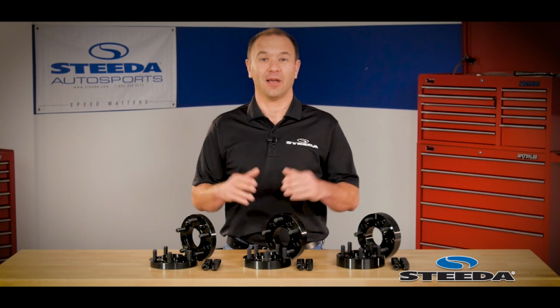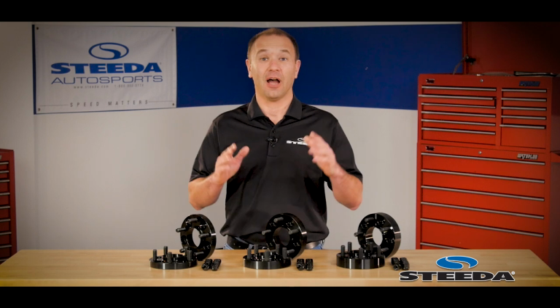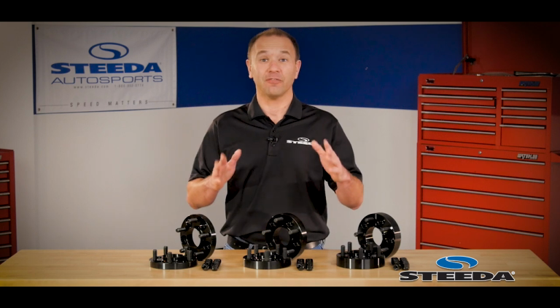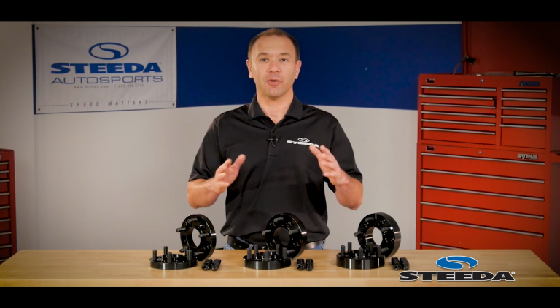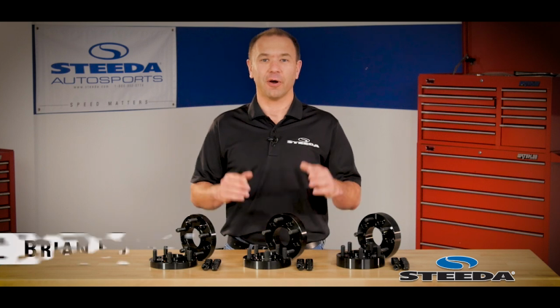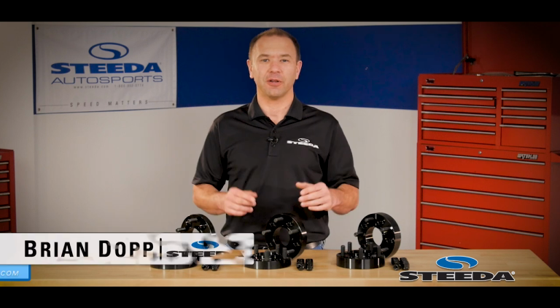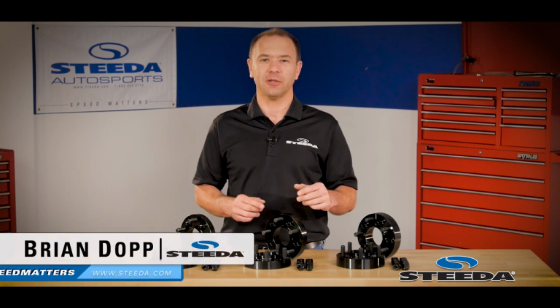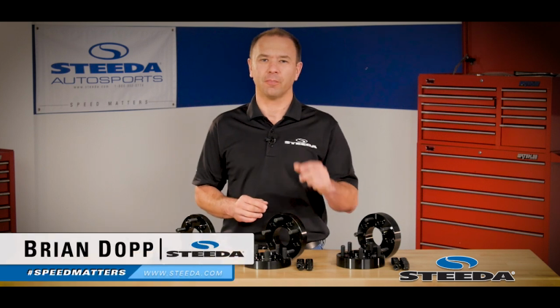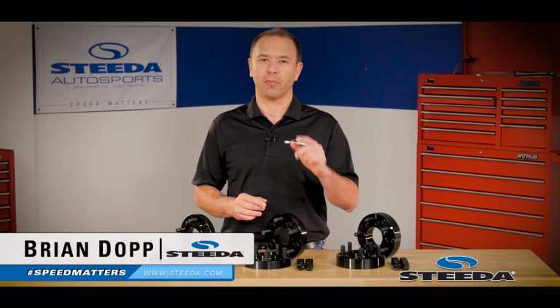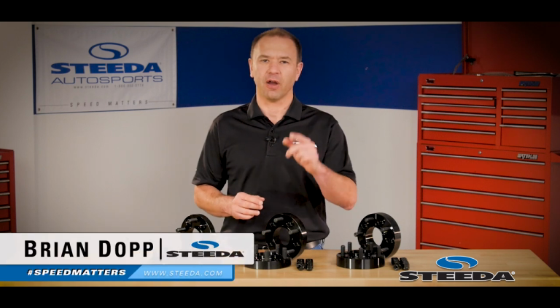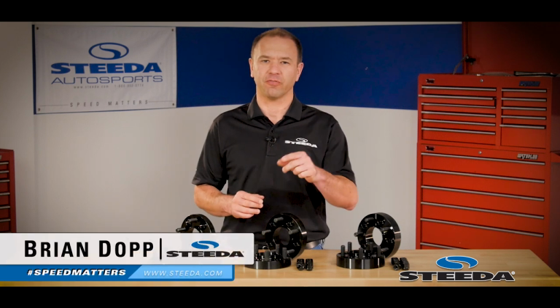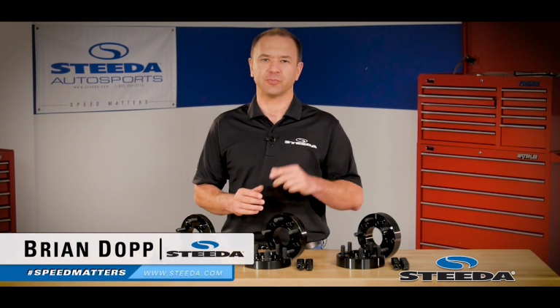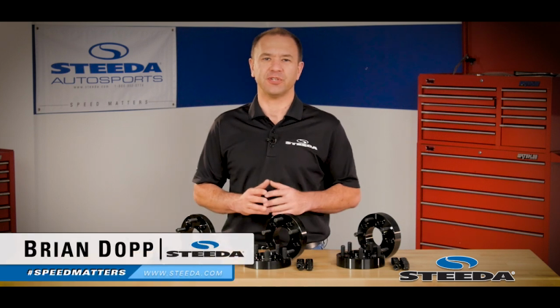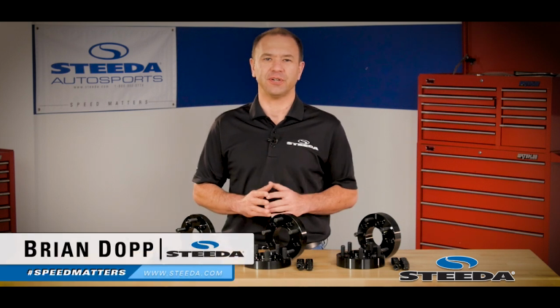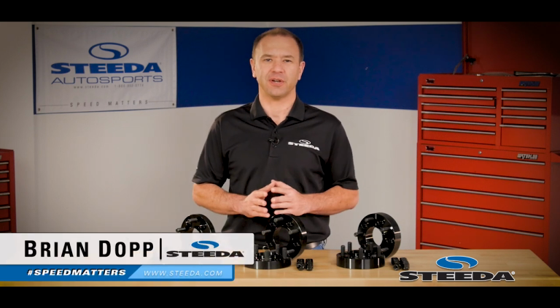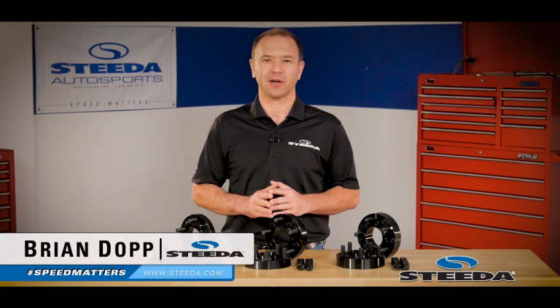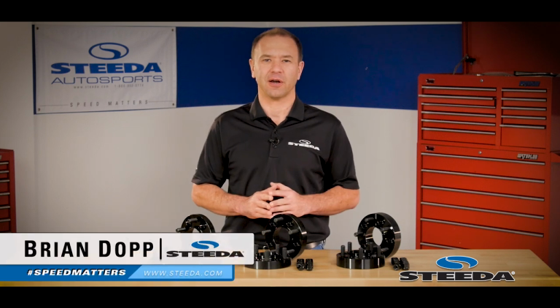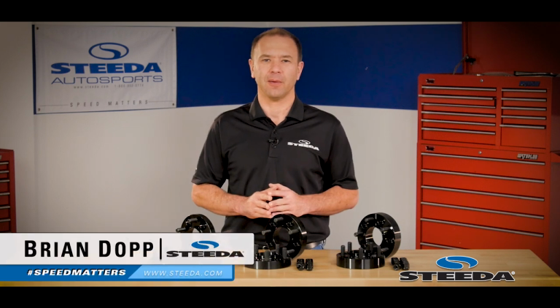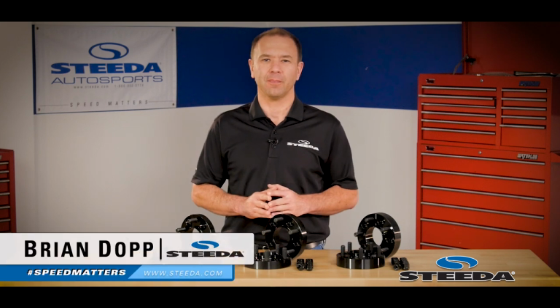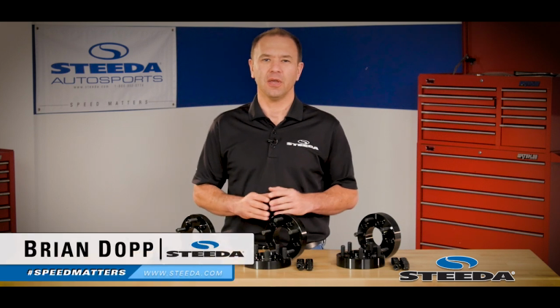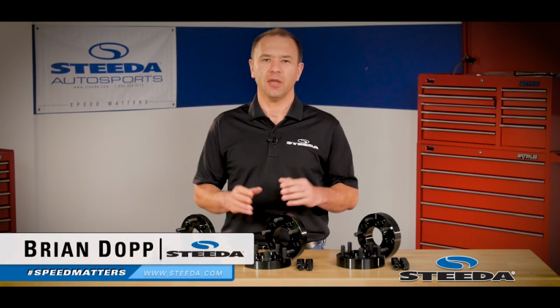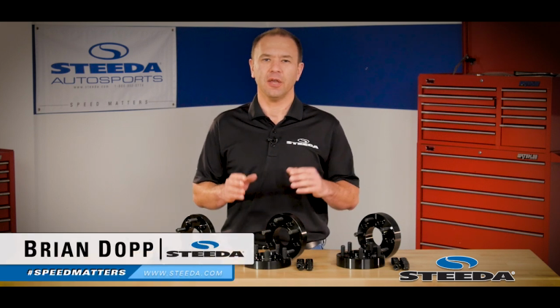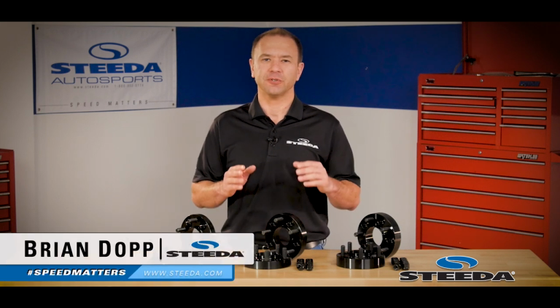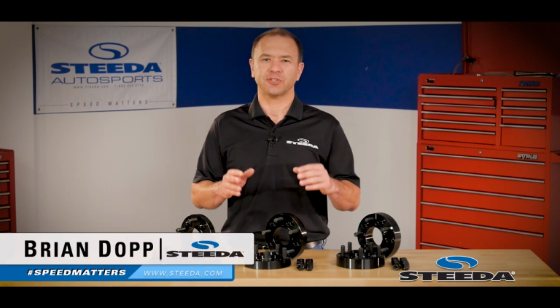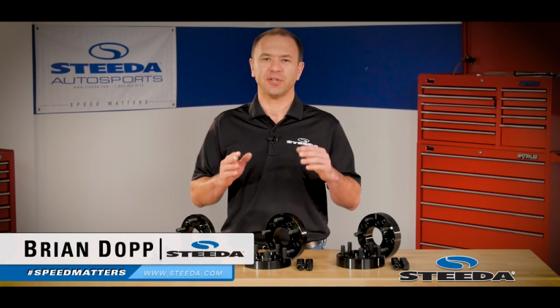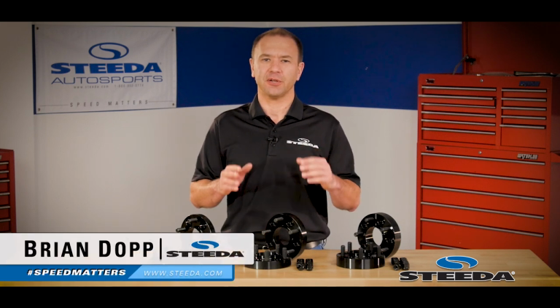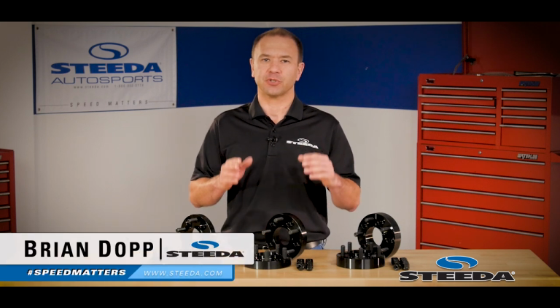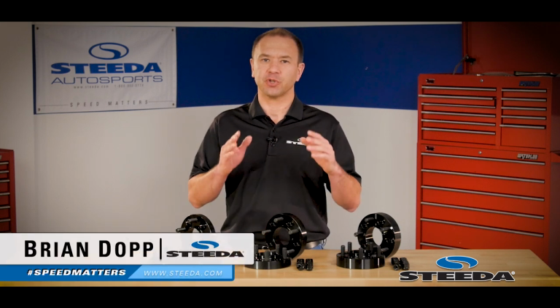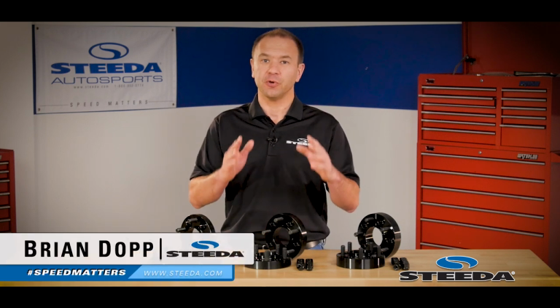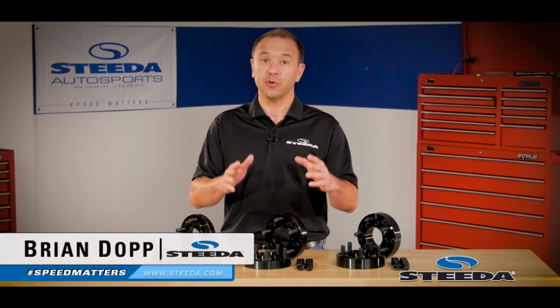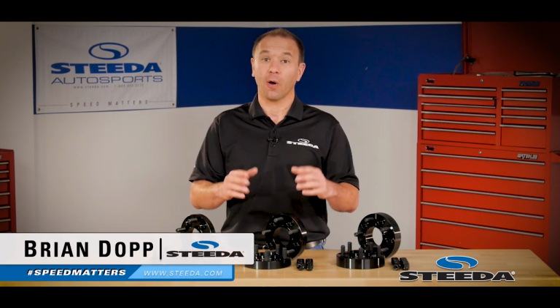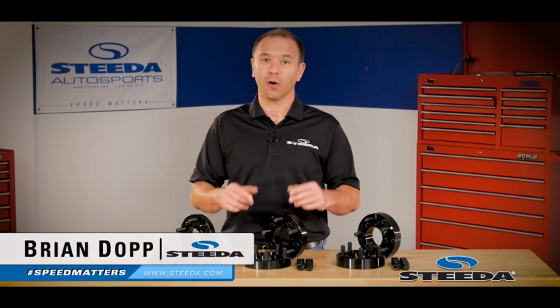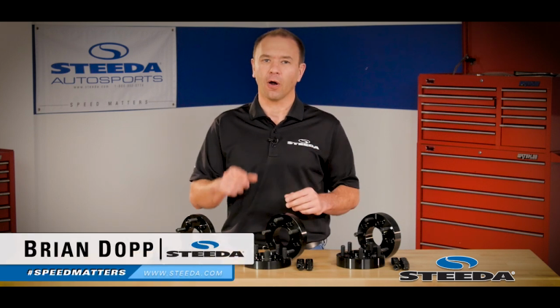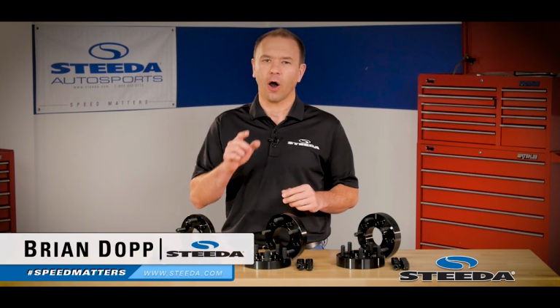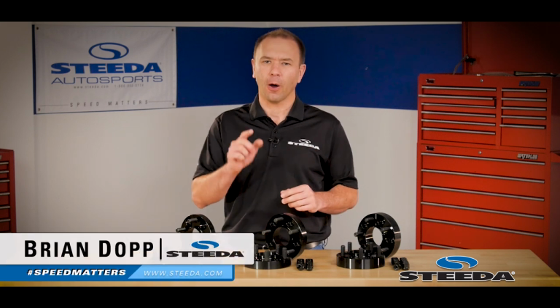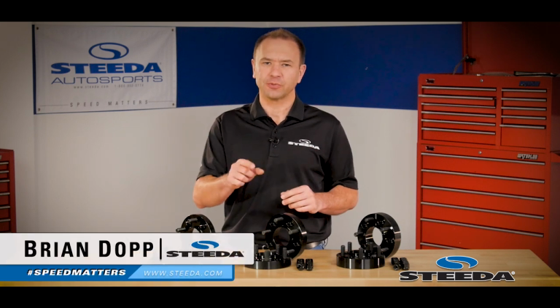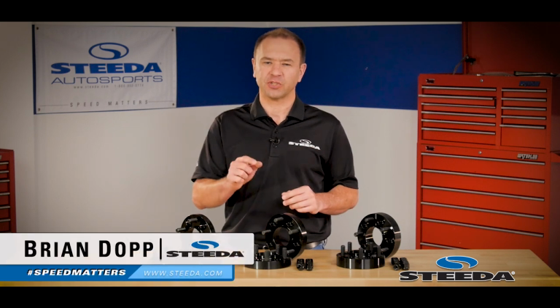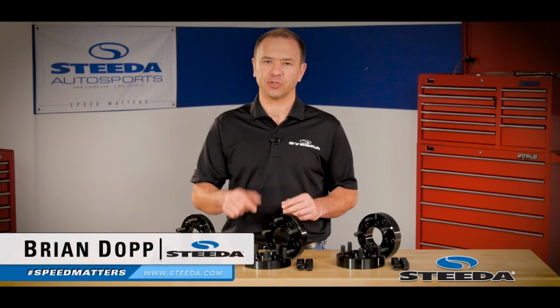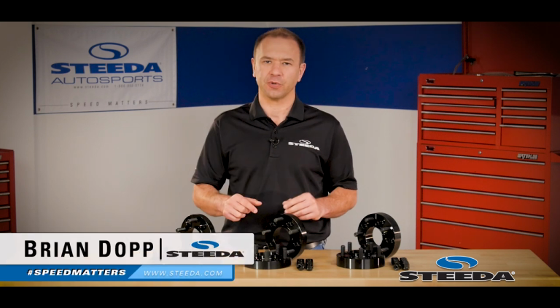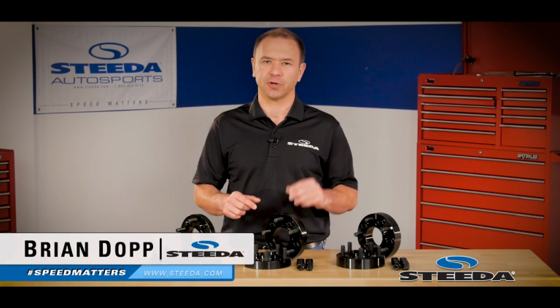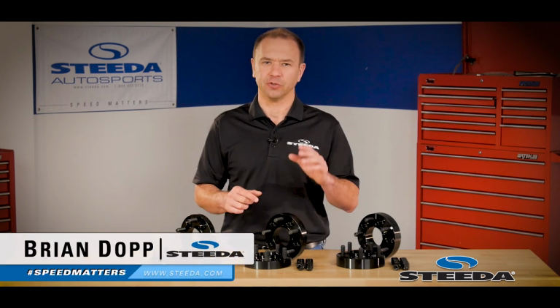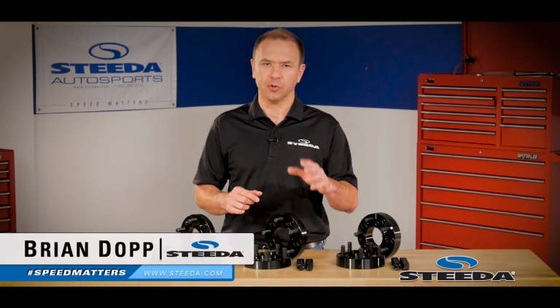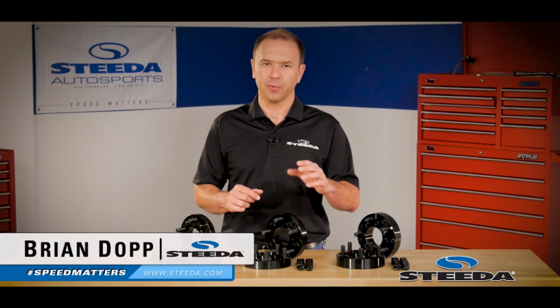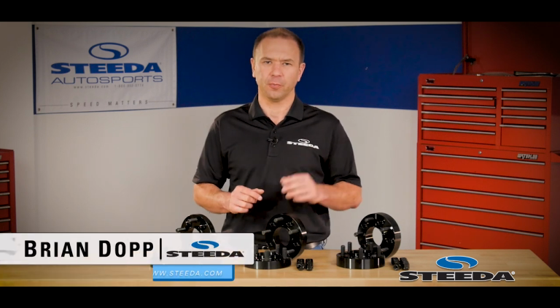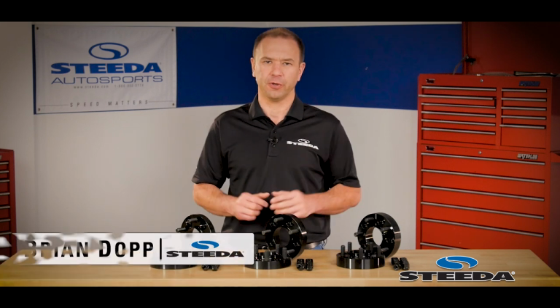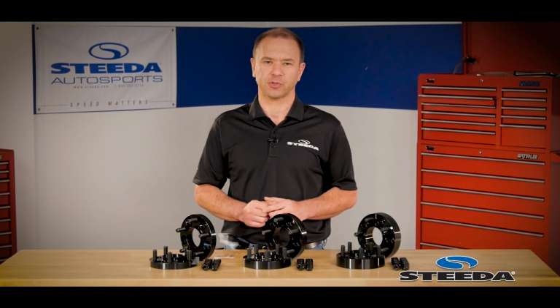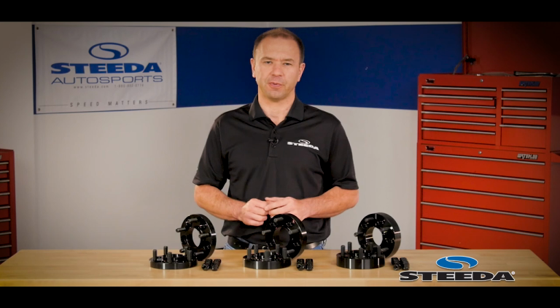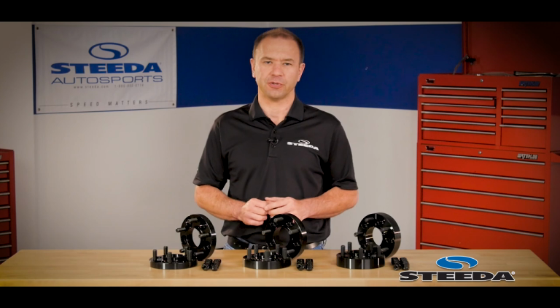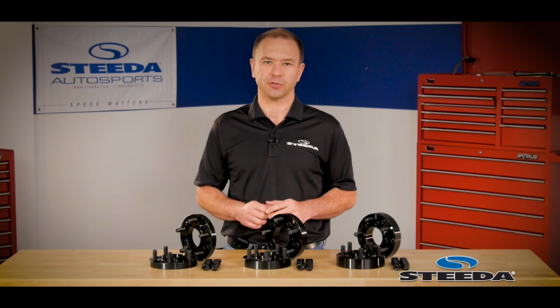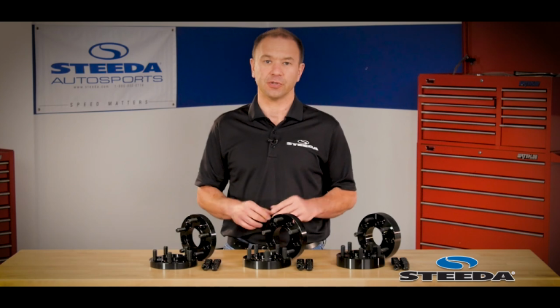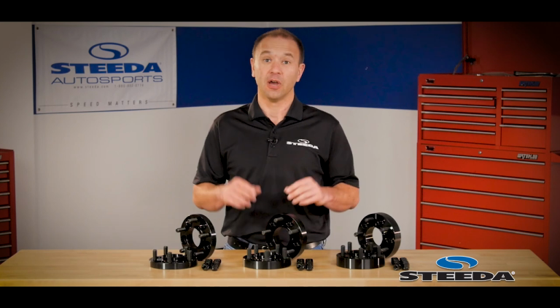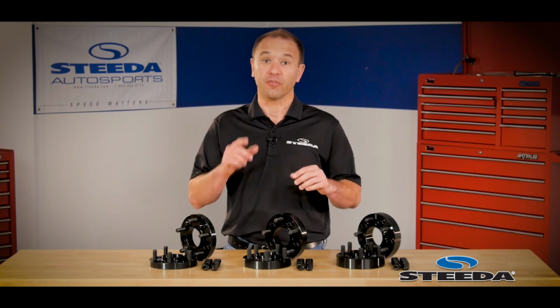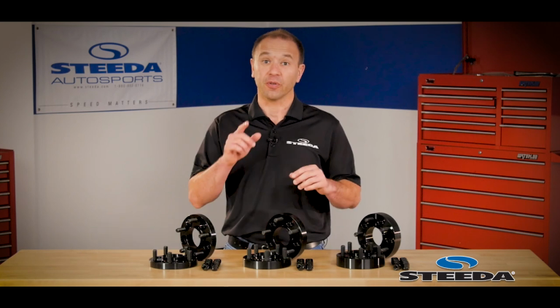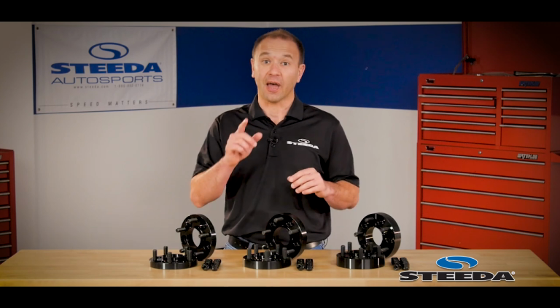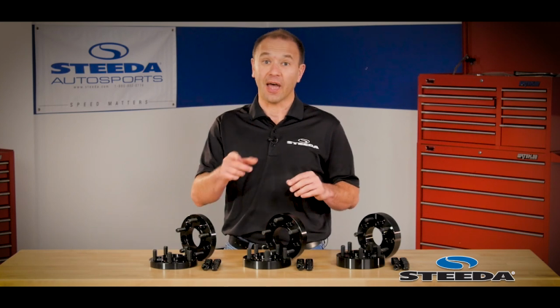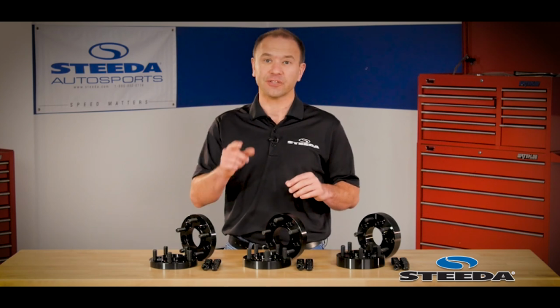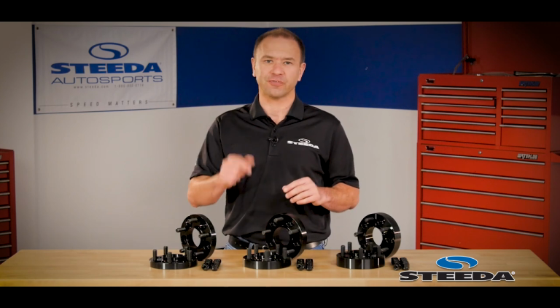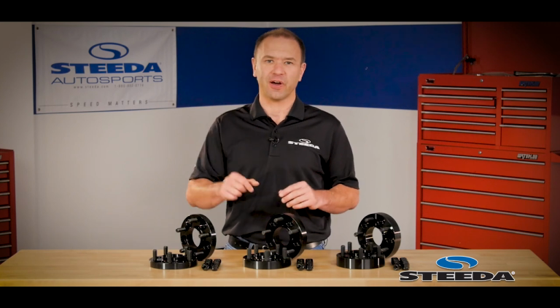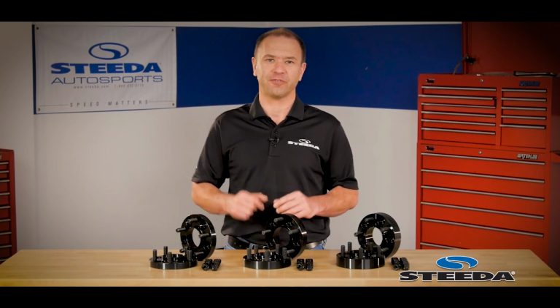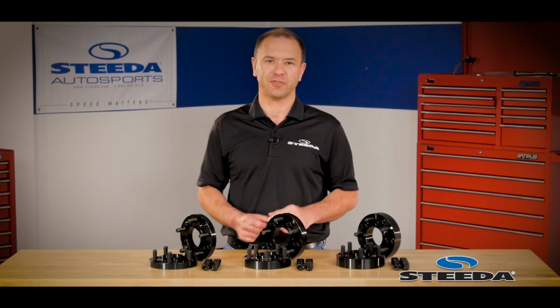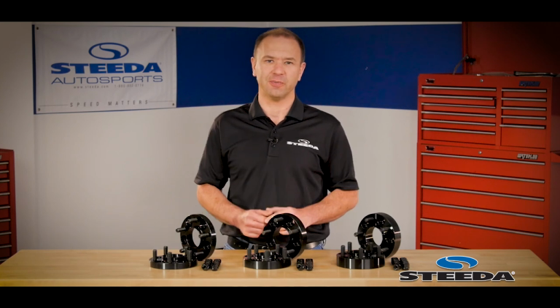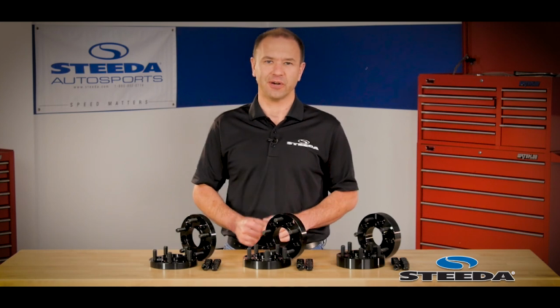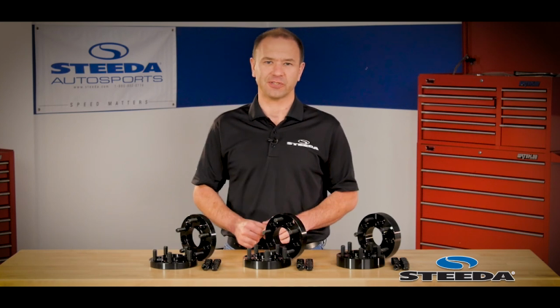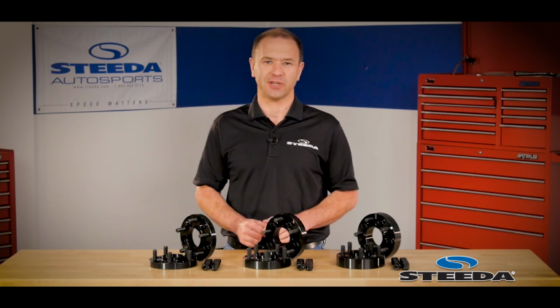Hi everybody, Brian from Steeda.com, here today to show you our hub-centric aluminum wheel spacers for the S550 Mustang.